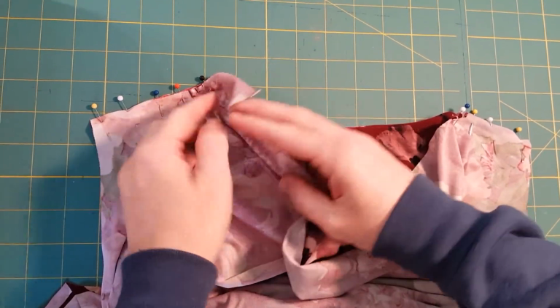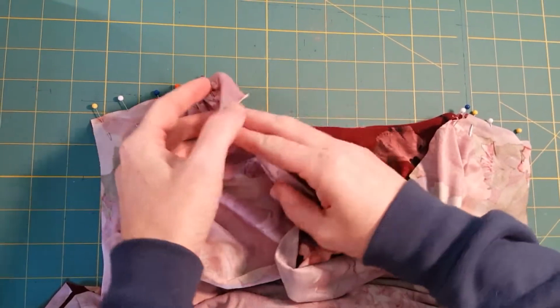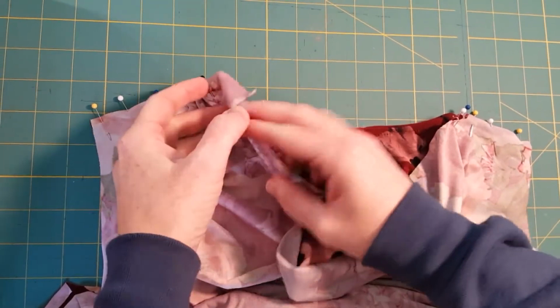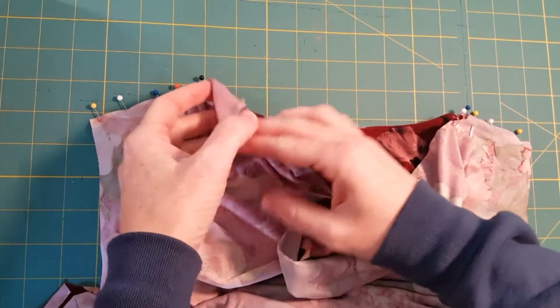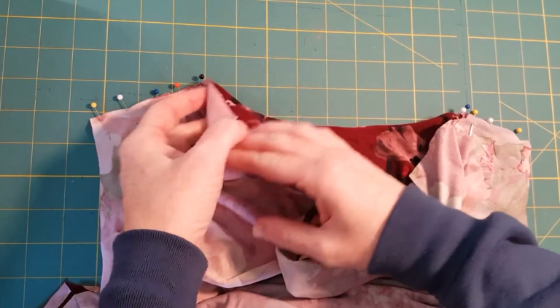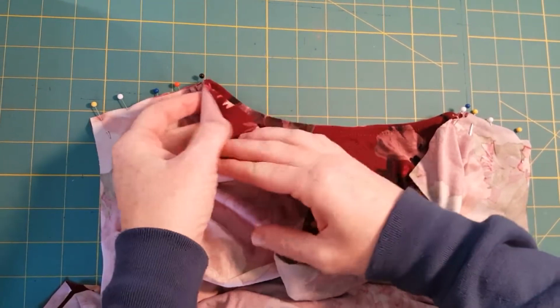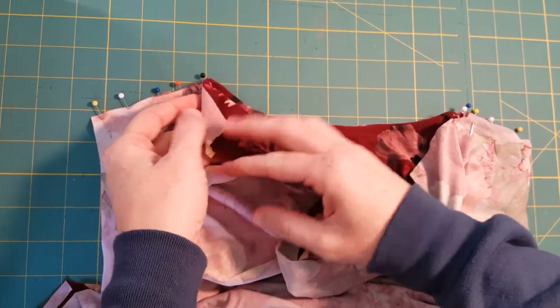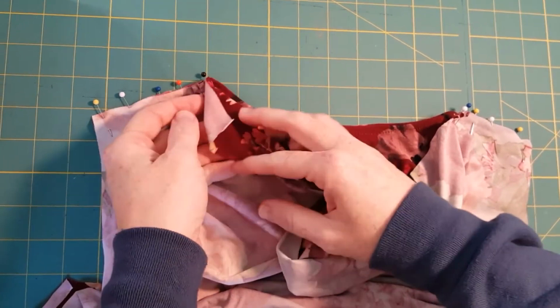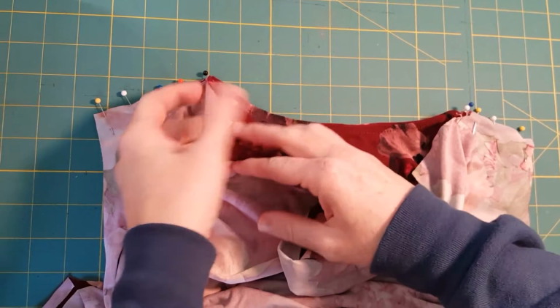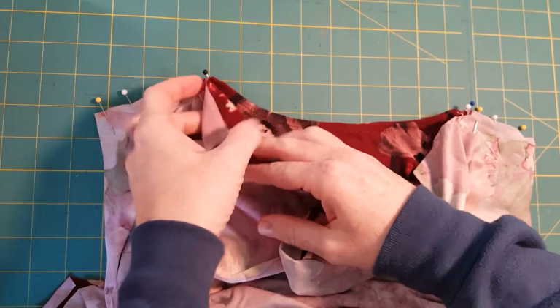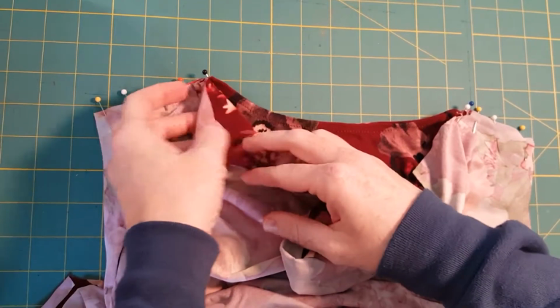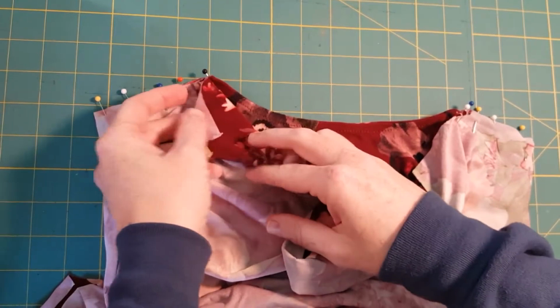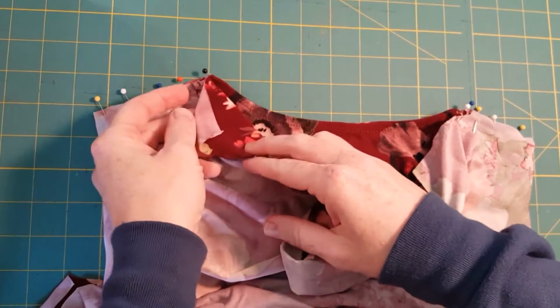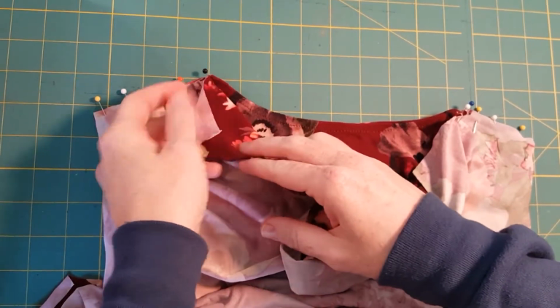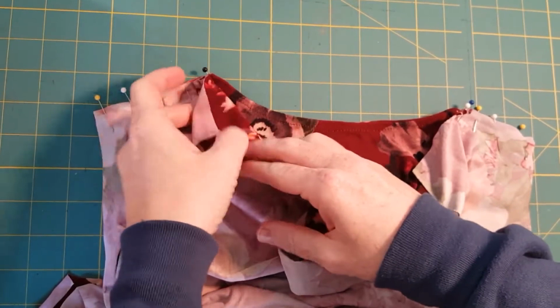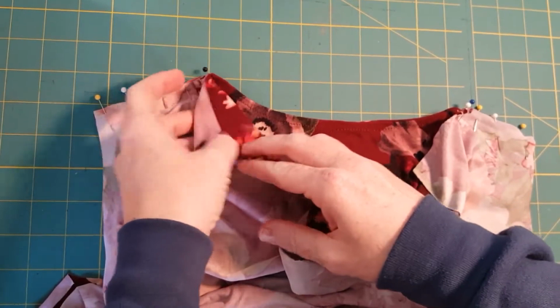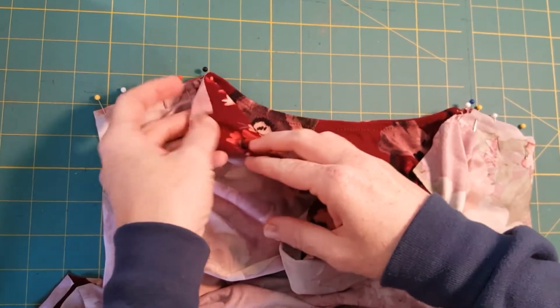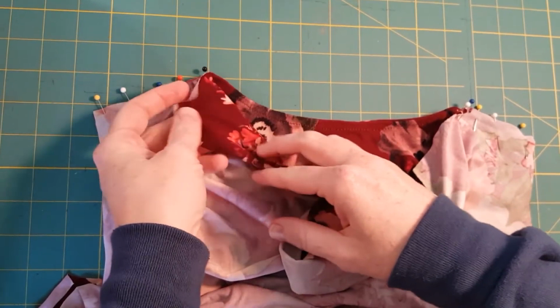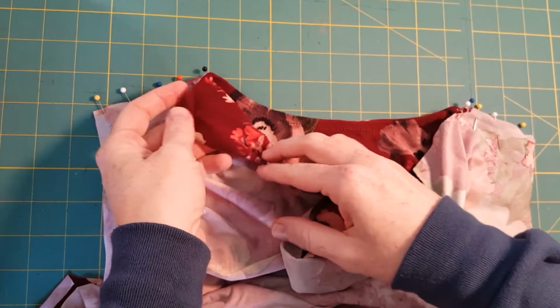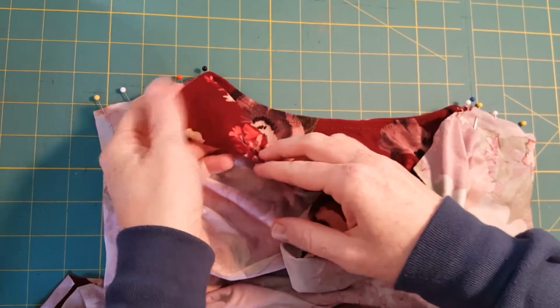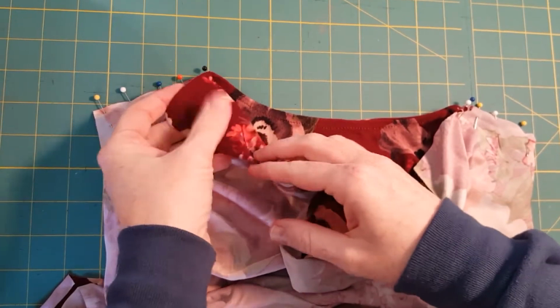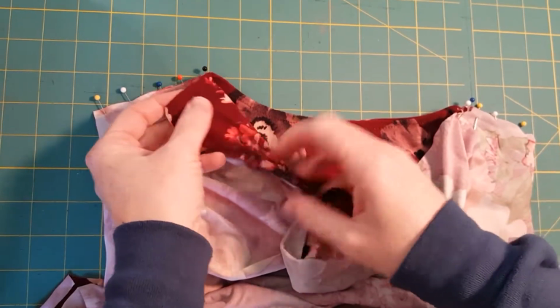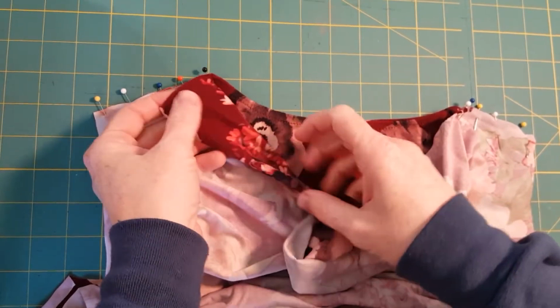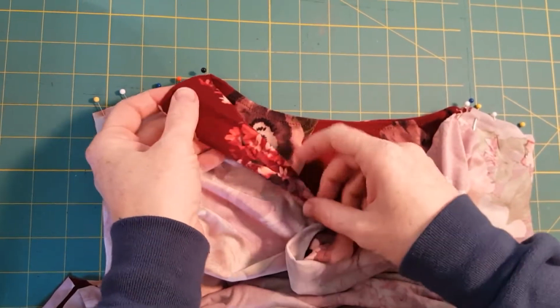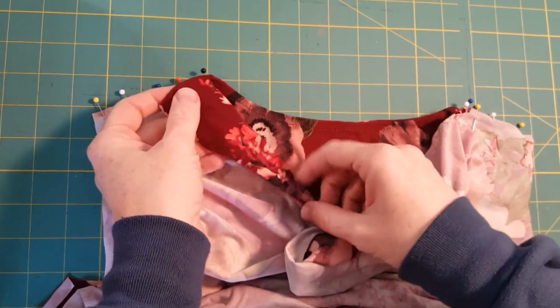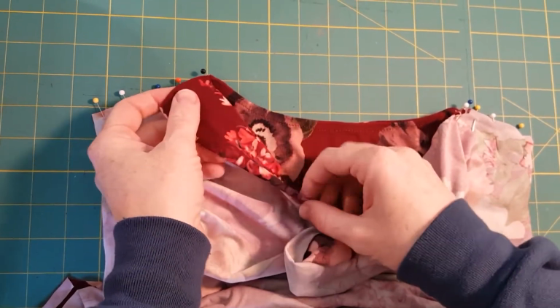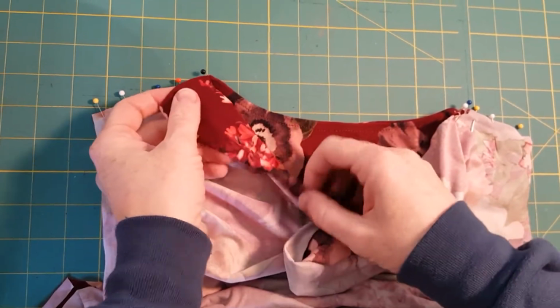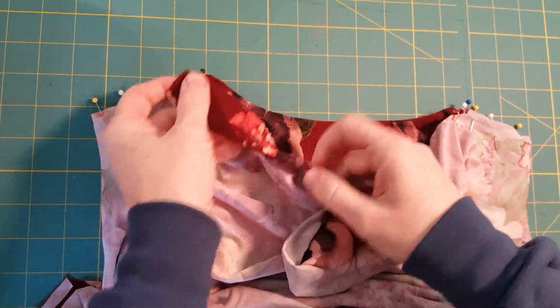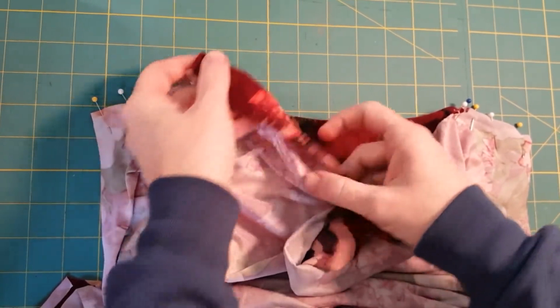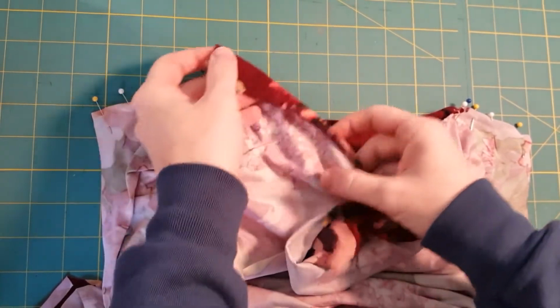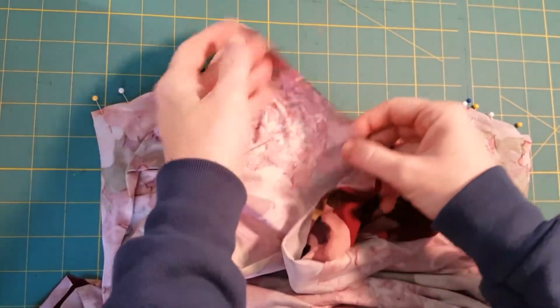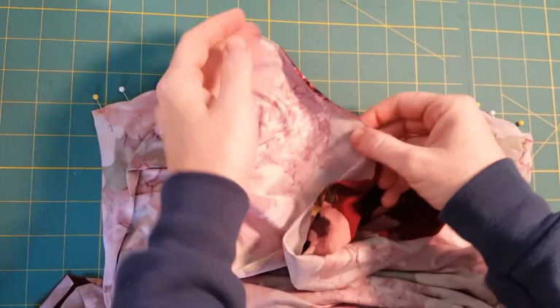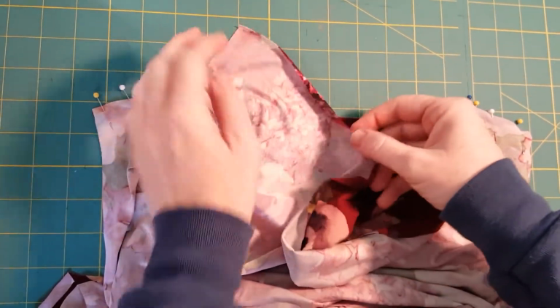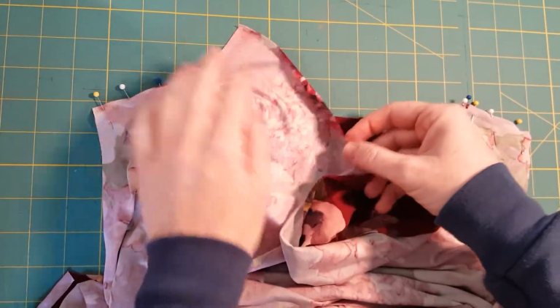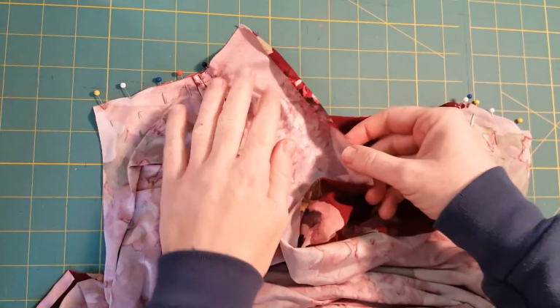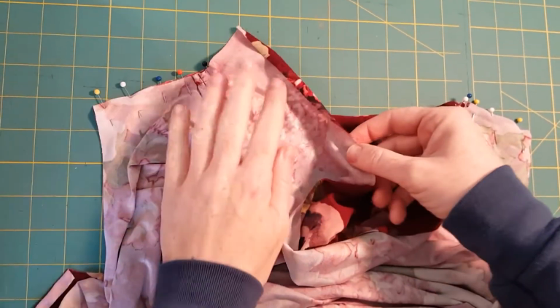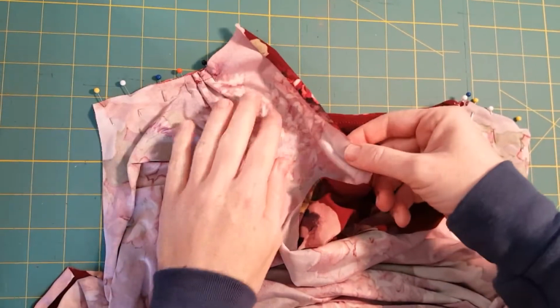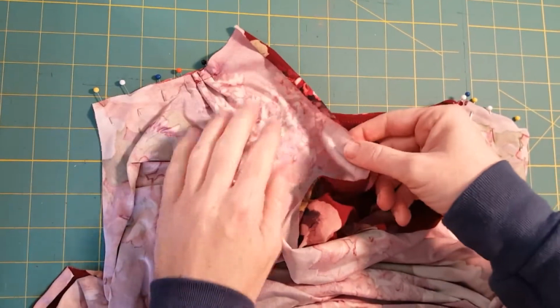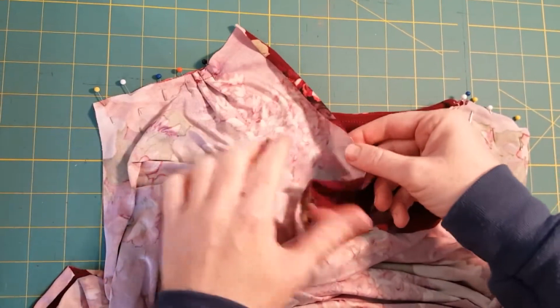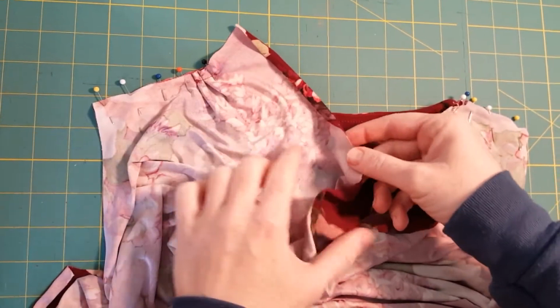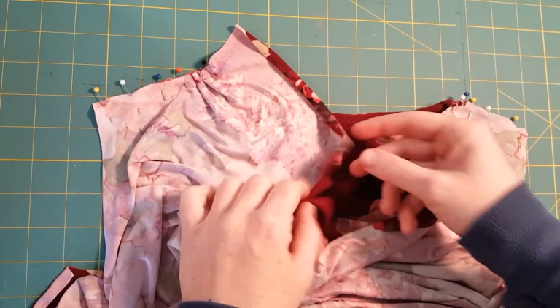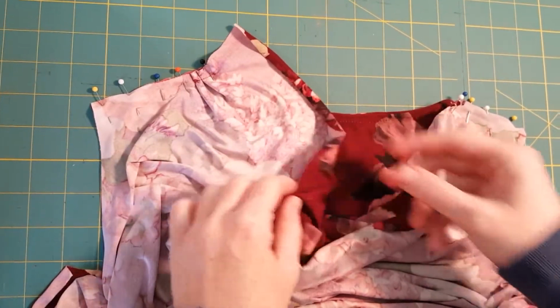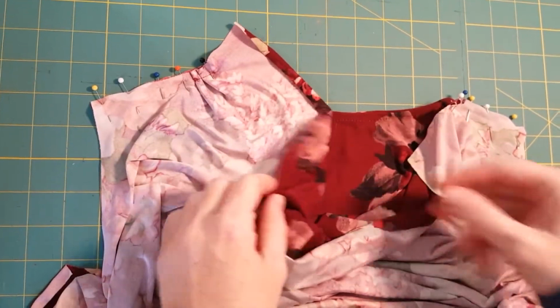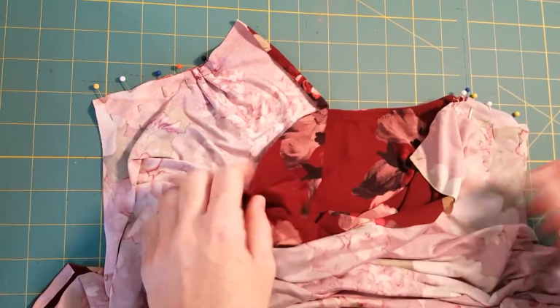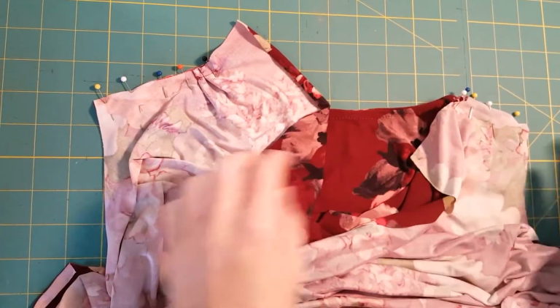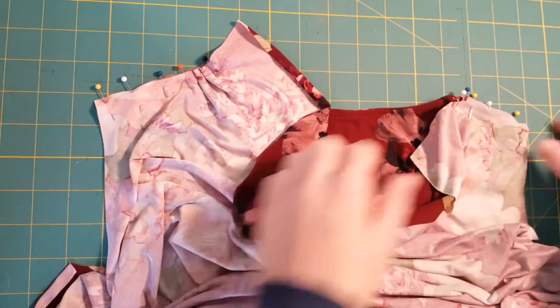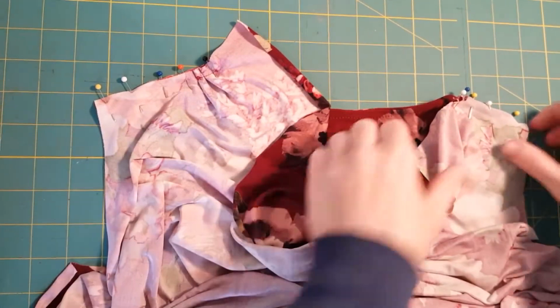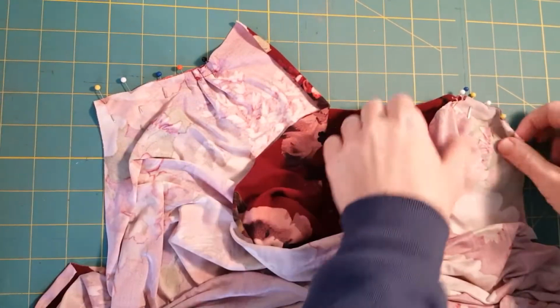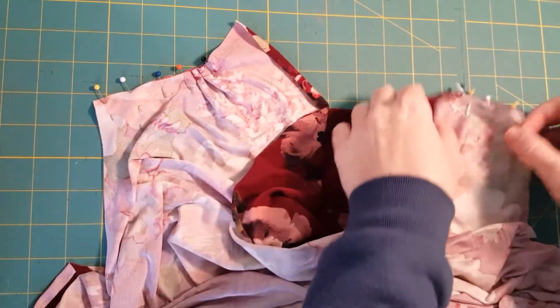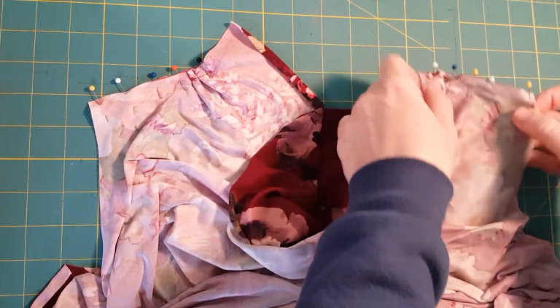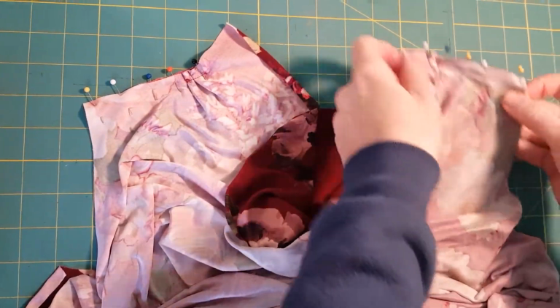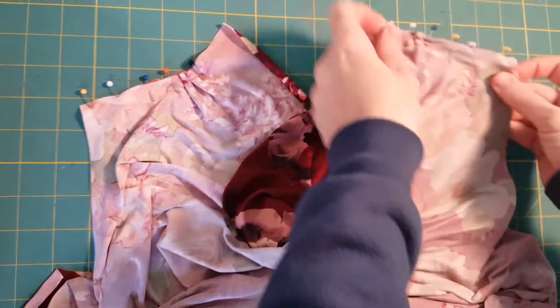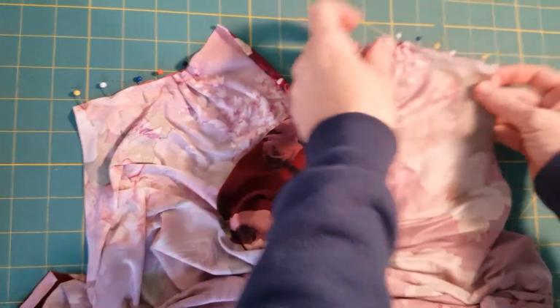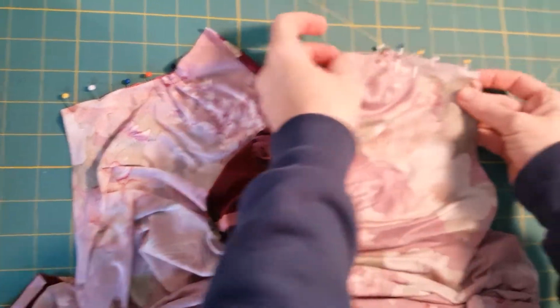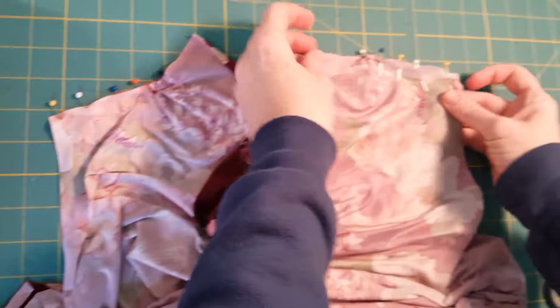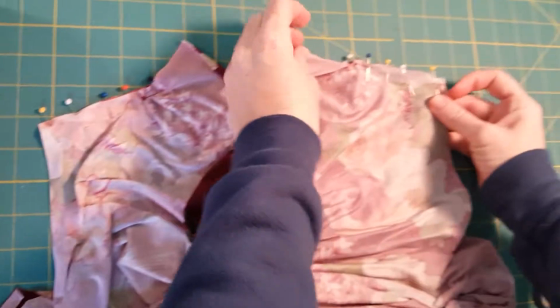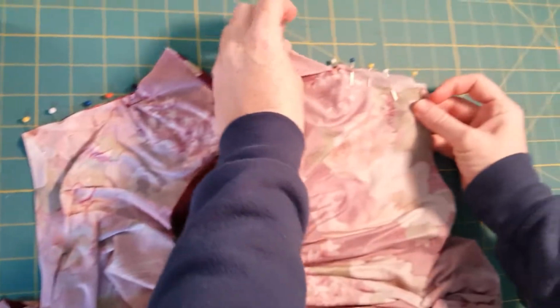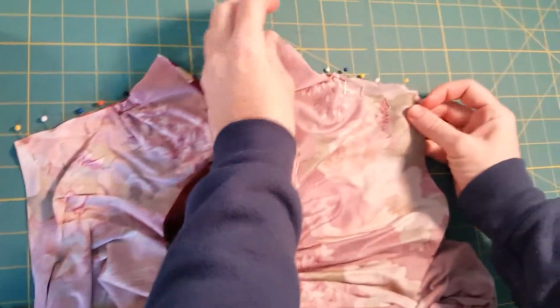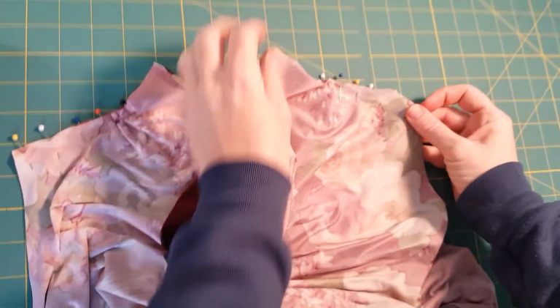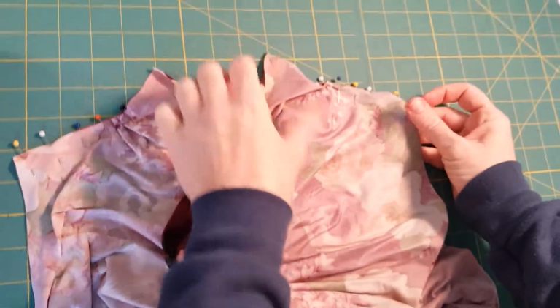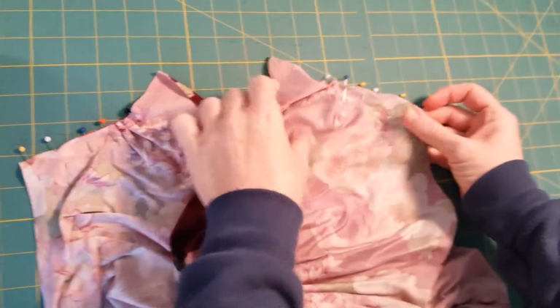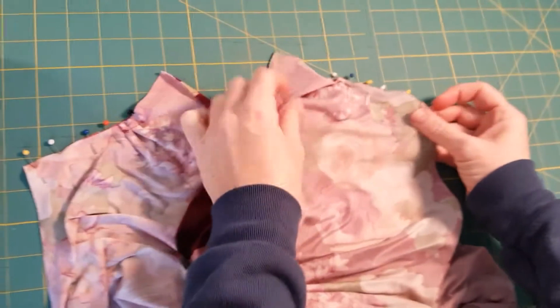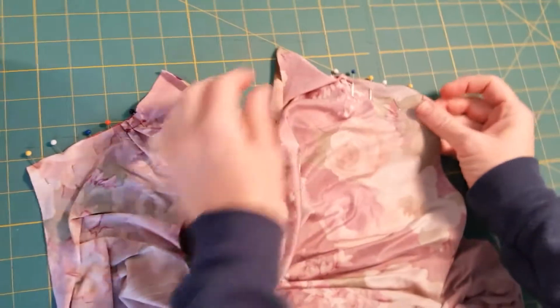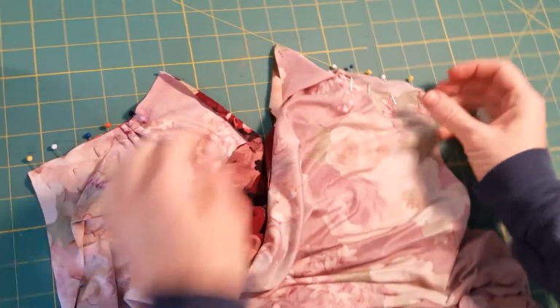This extra fabric is actually the cowl neck facing, and I'm just going to leave it loose at the top. I've done both shoulders.